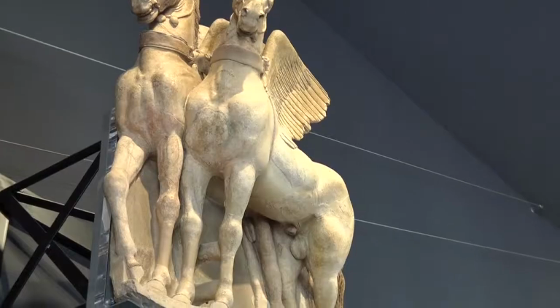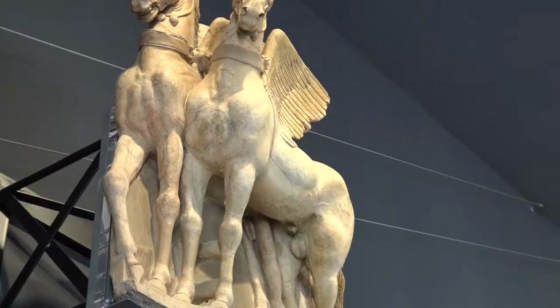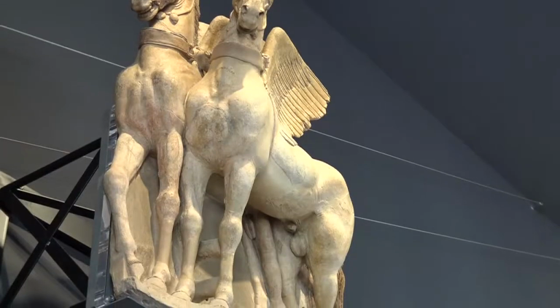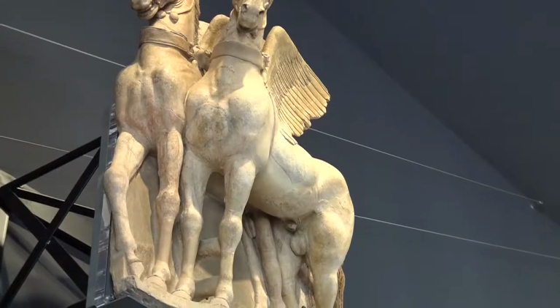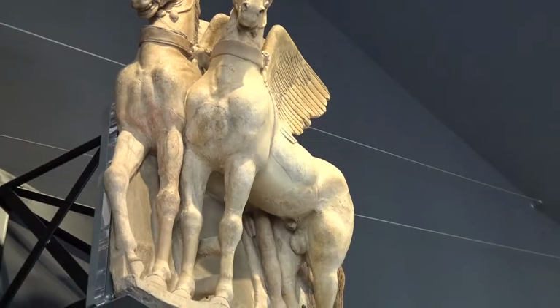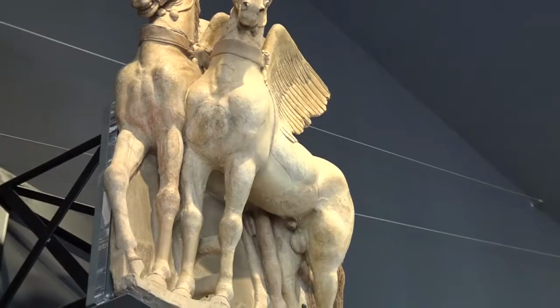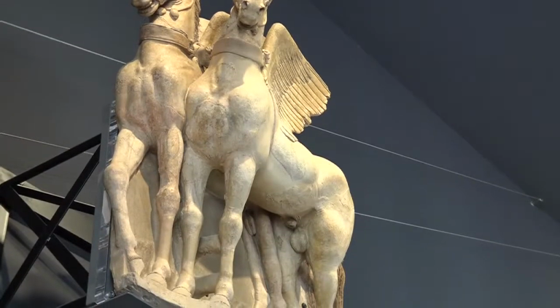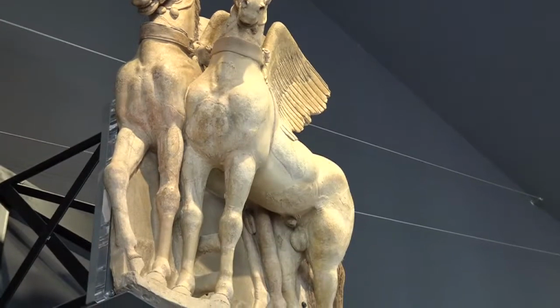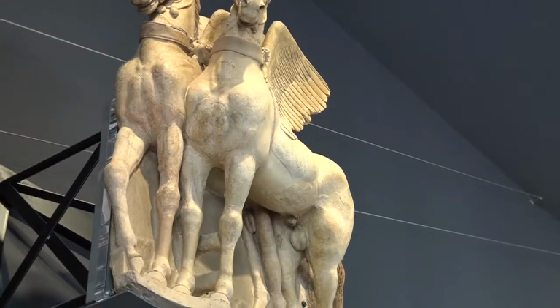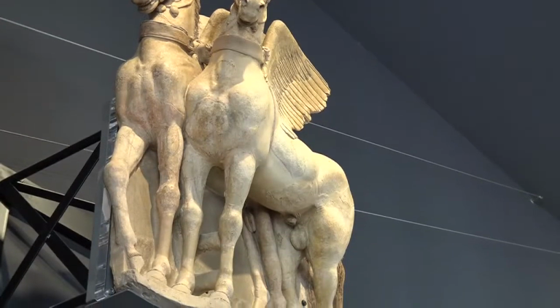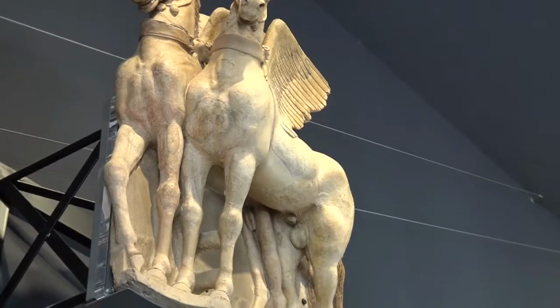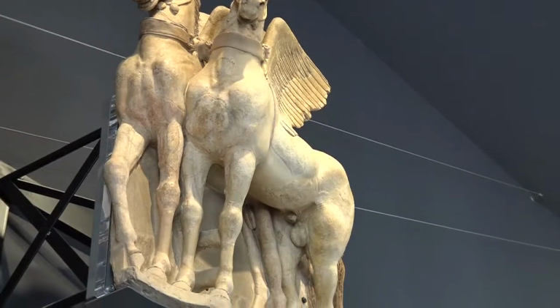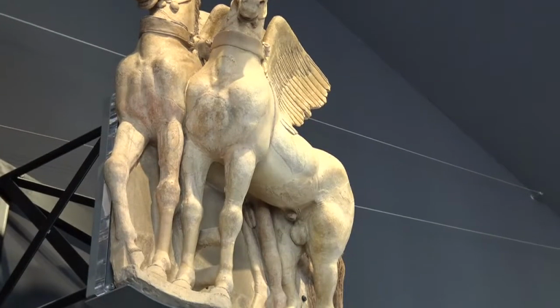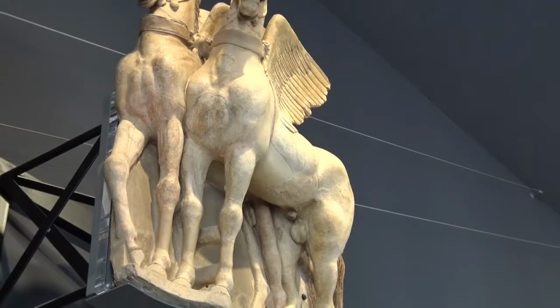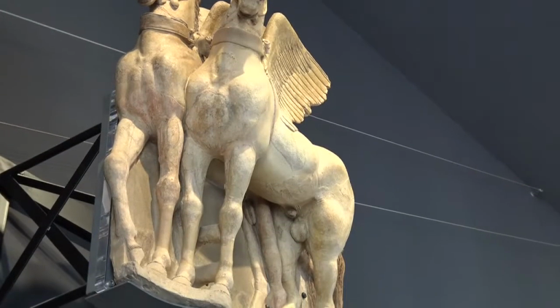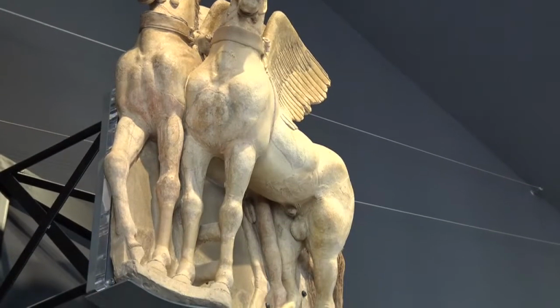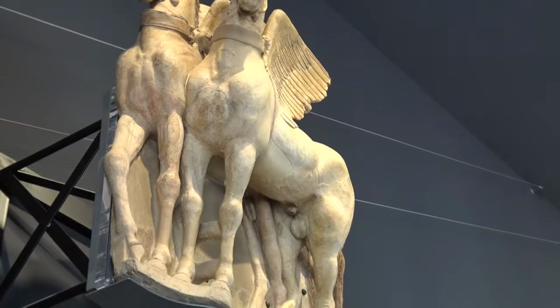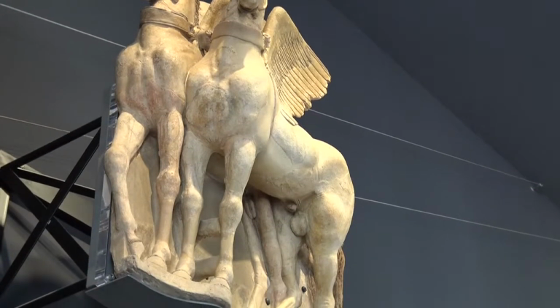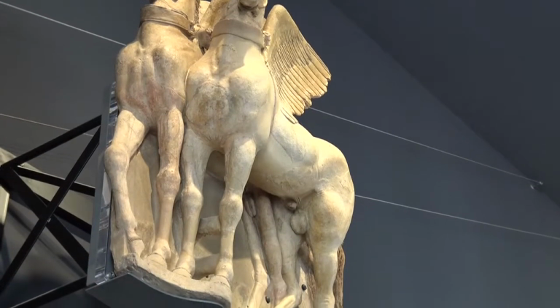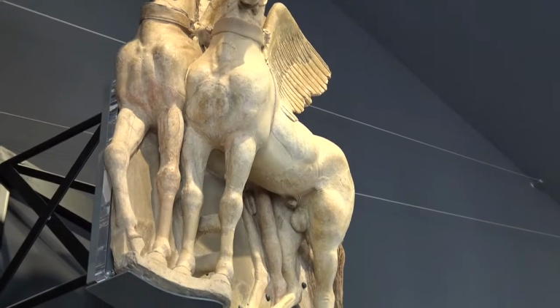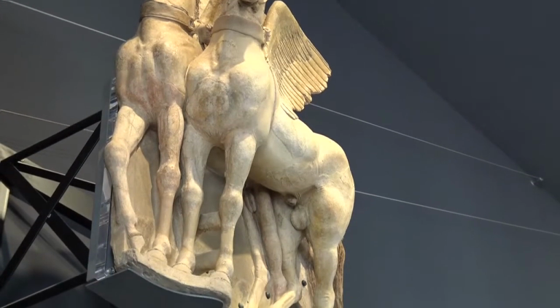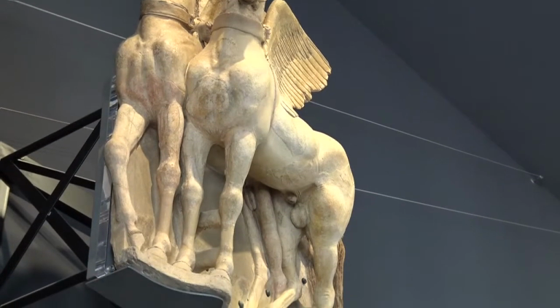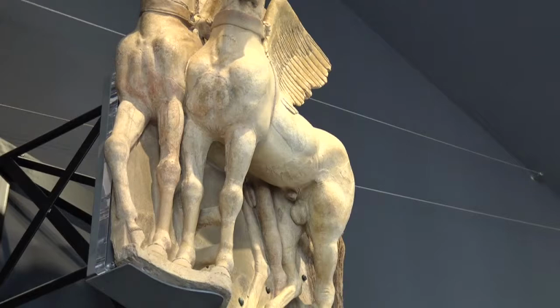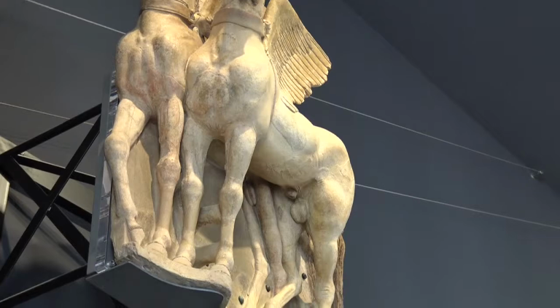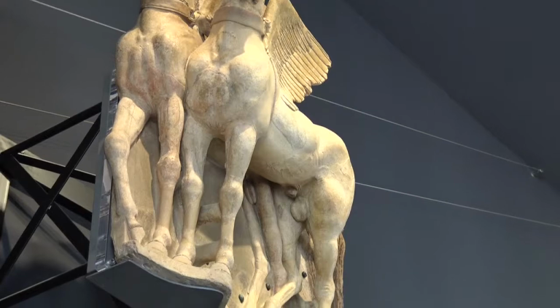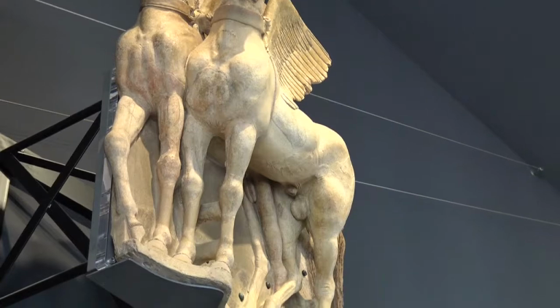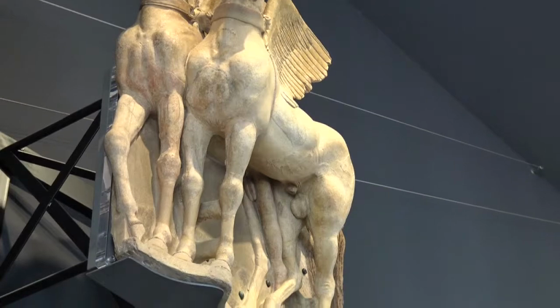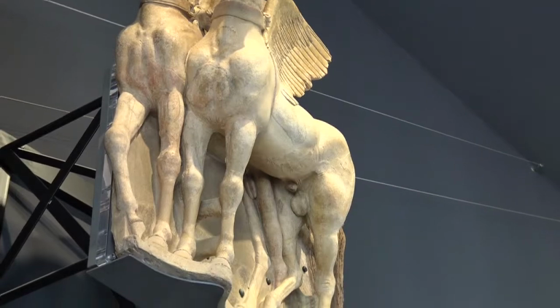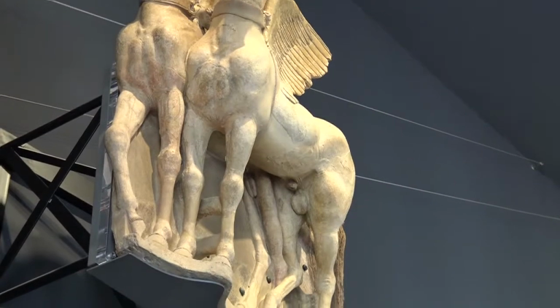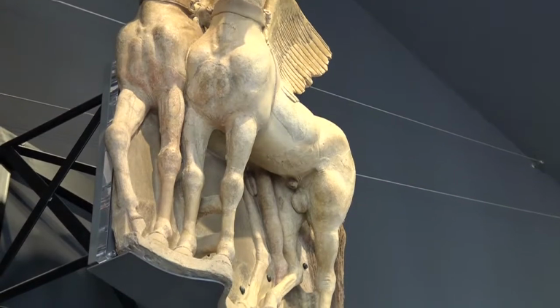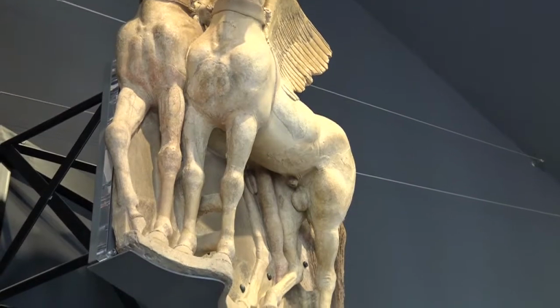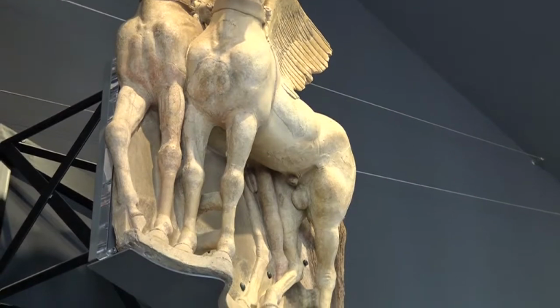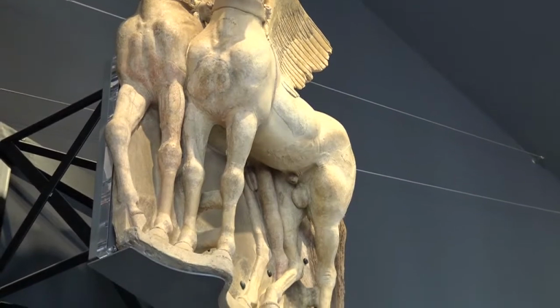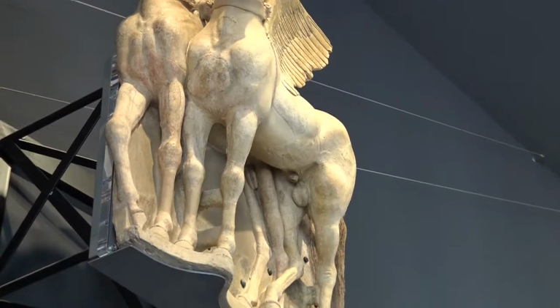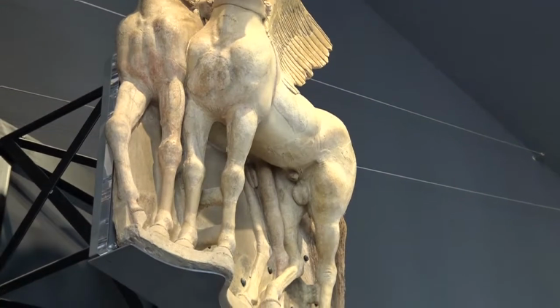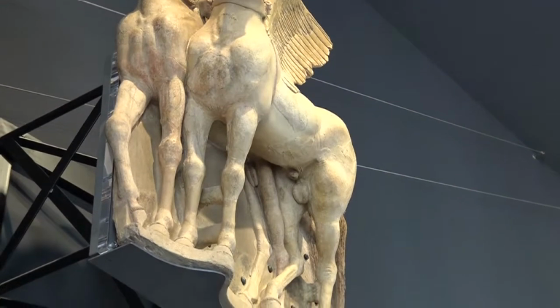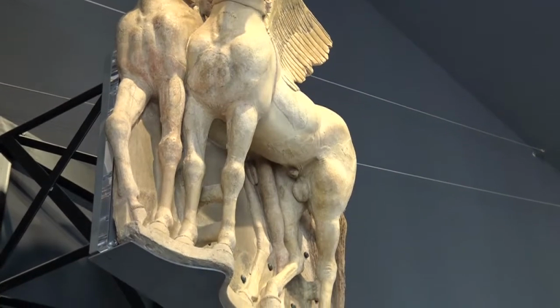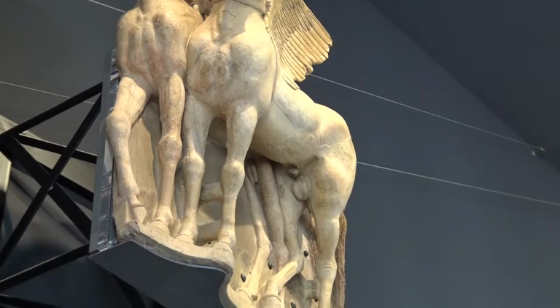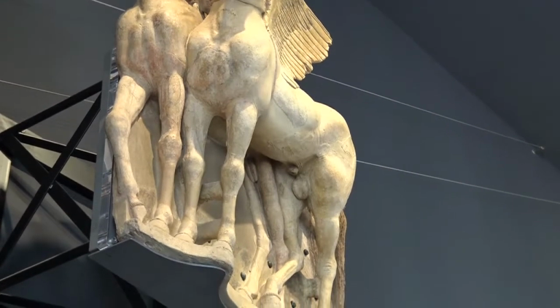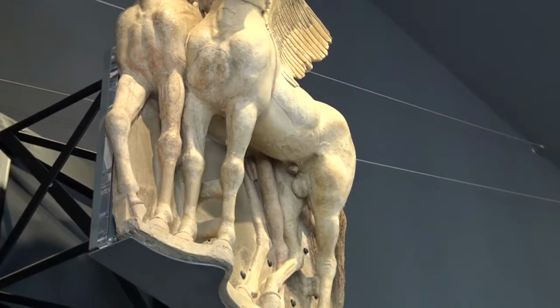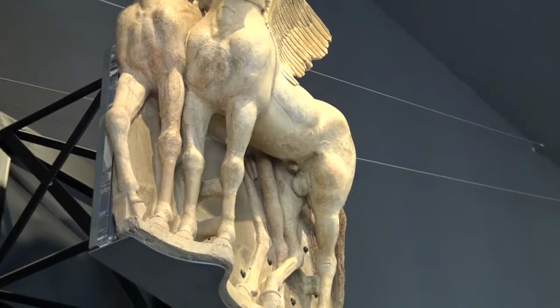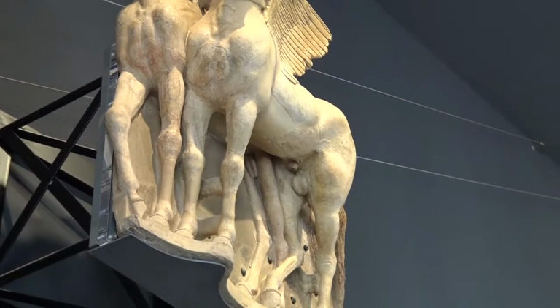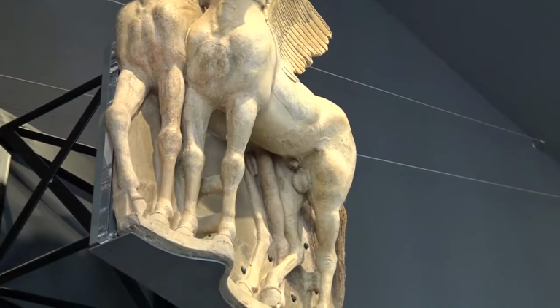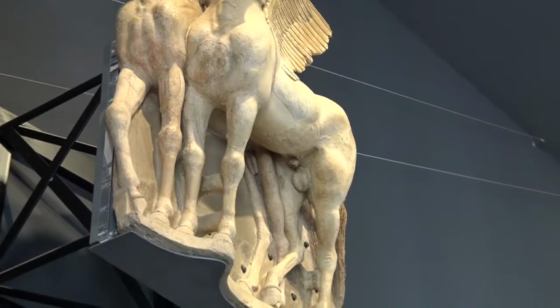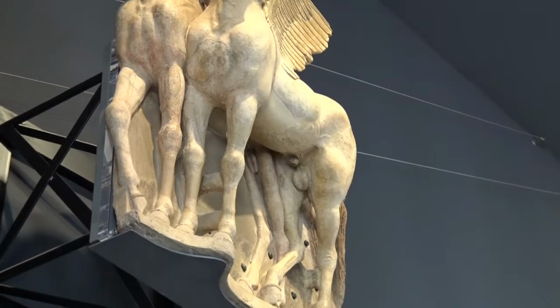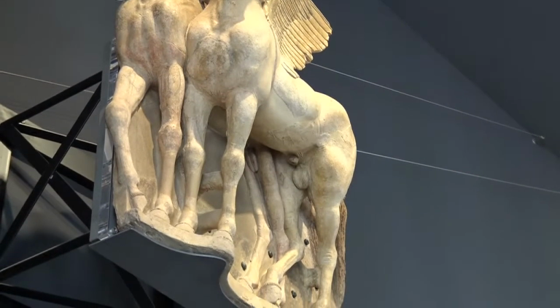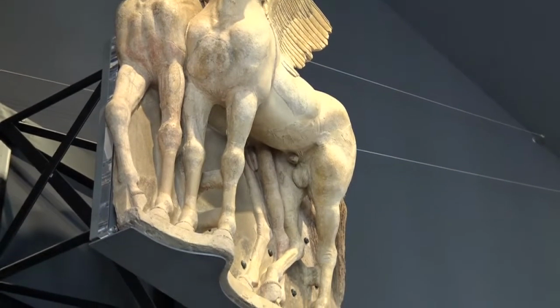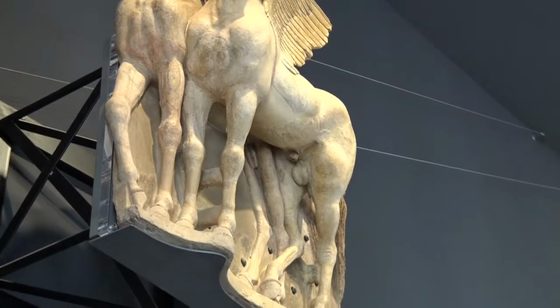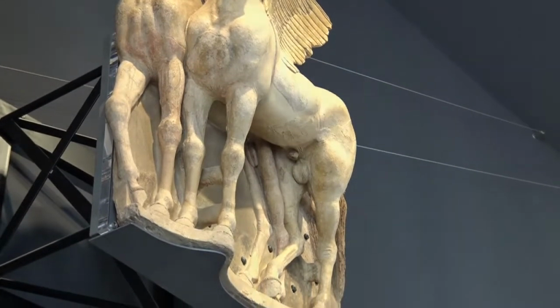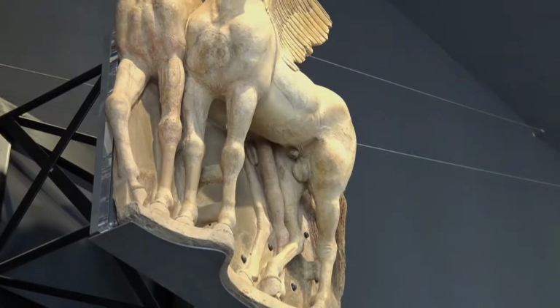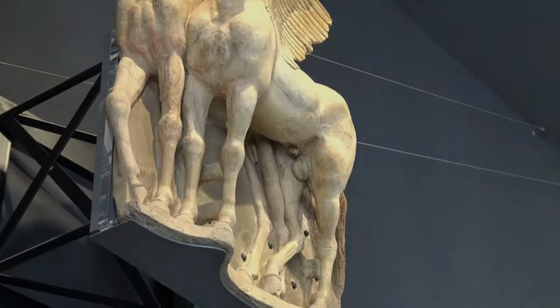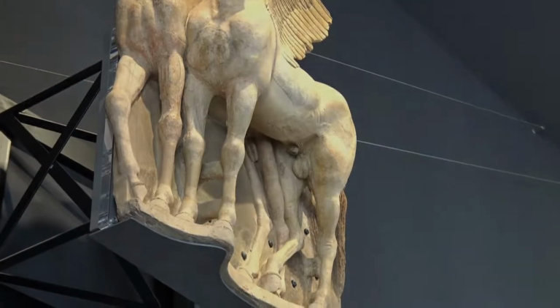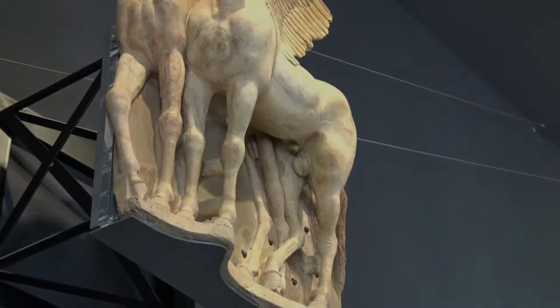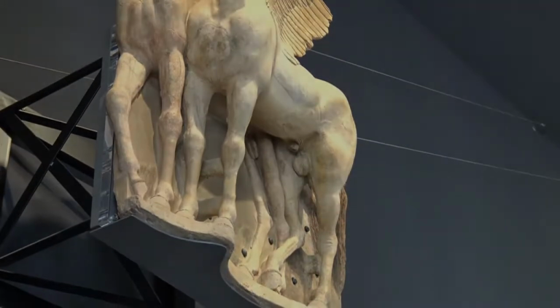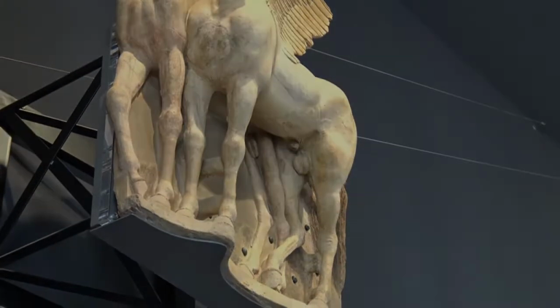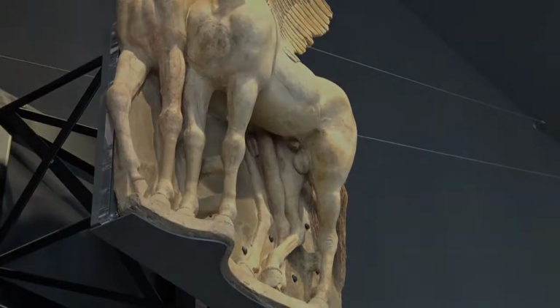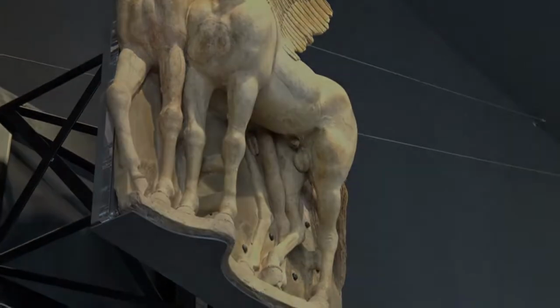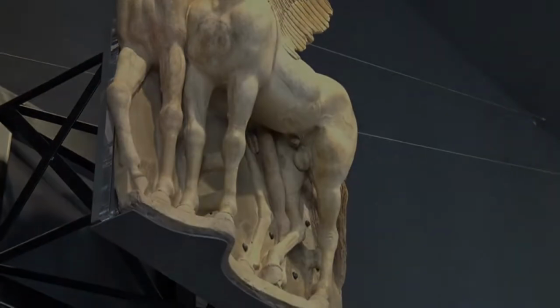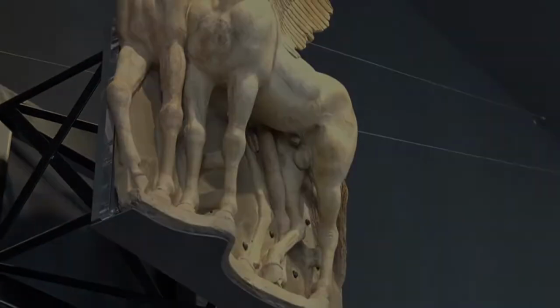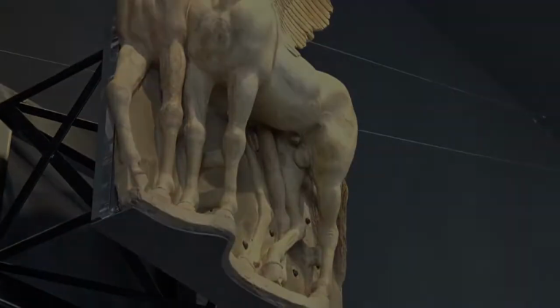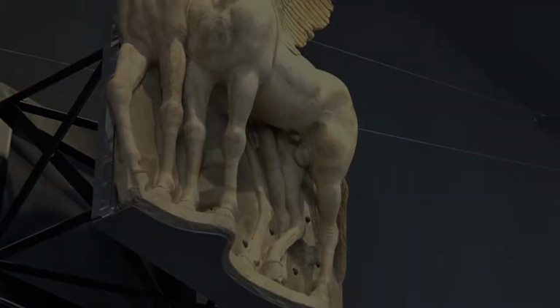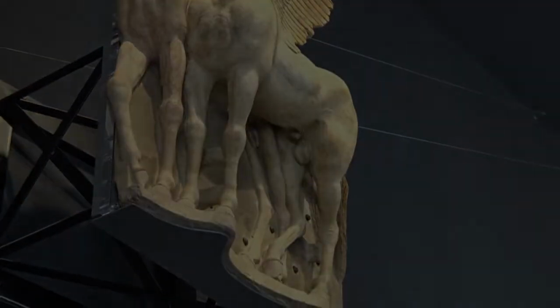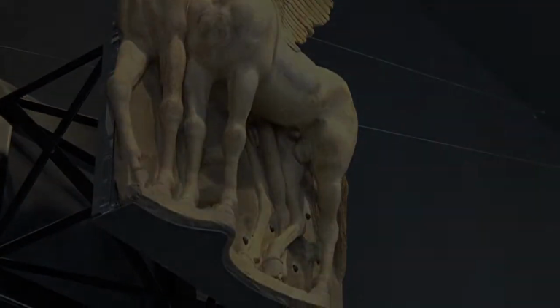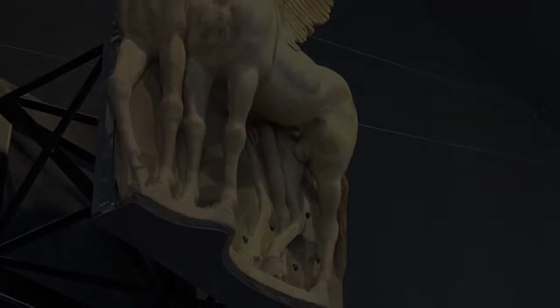La lastra appartiene alla fase di ricostruzione e restauro del tempio, datata all'inizio del IV secolo a.C.